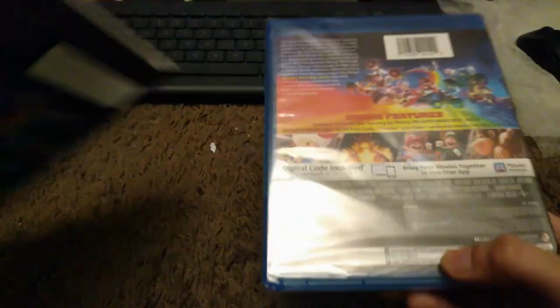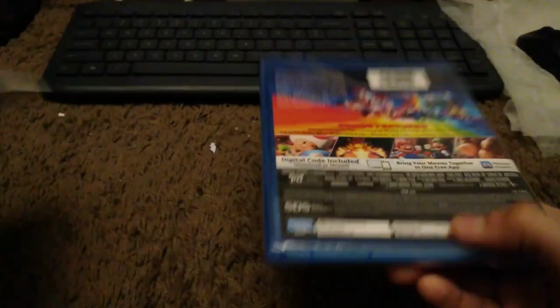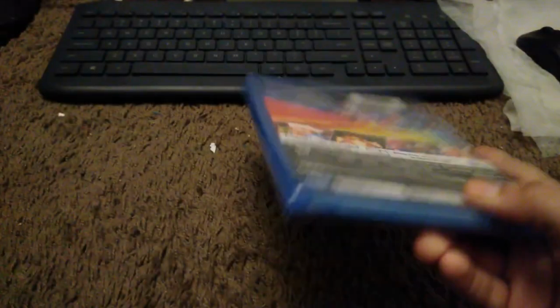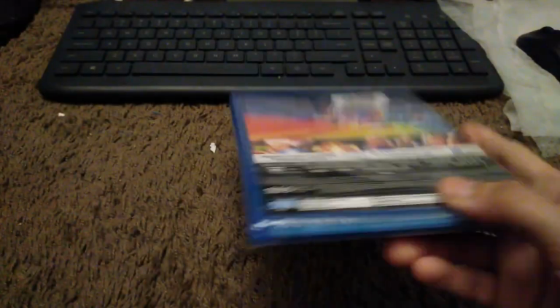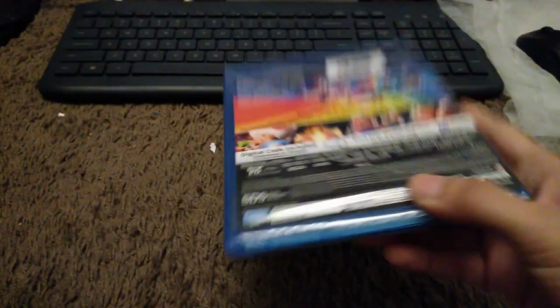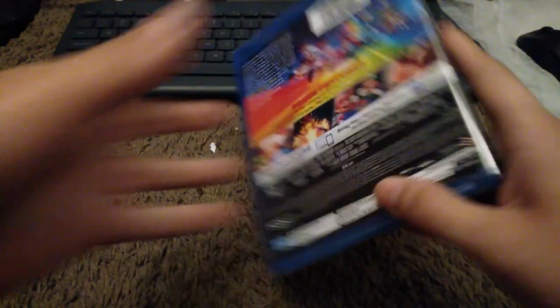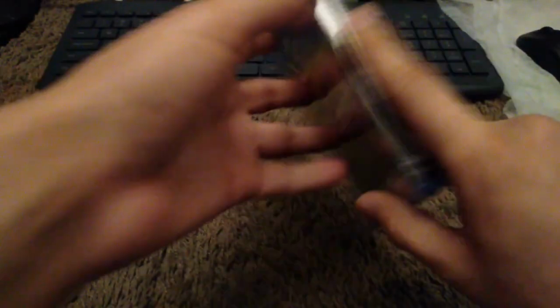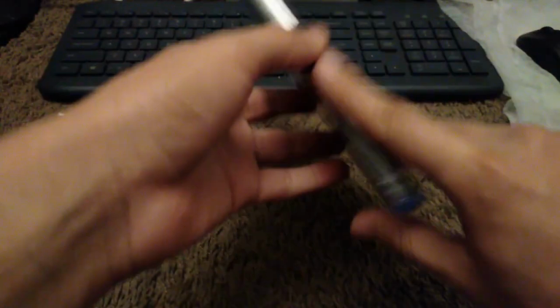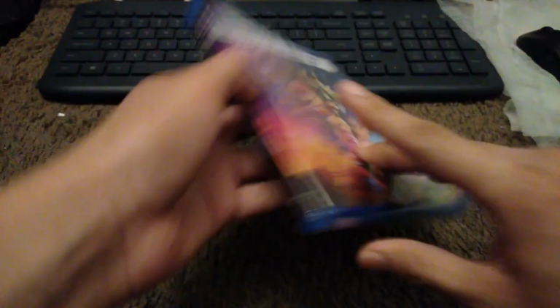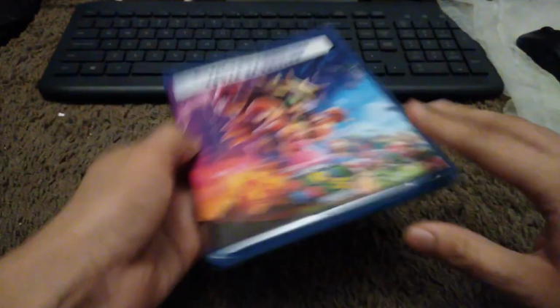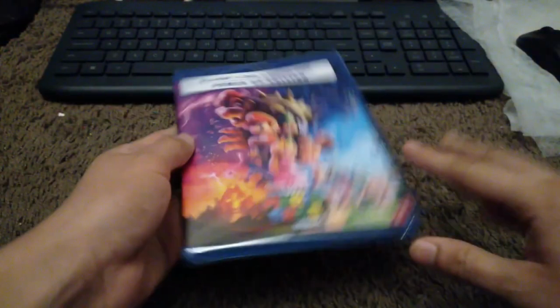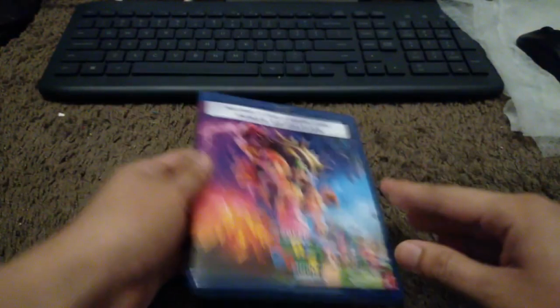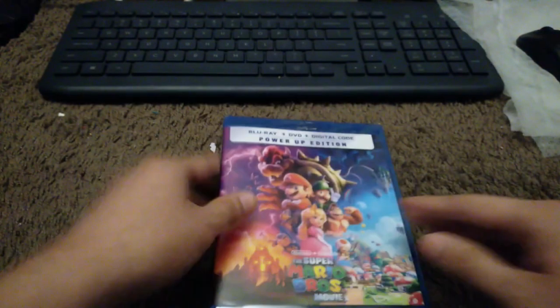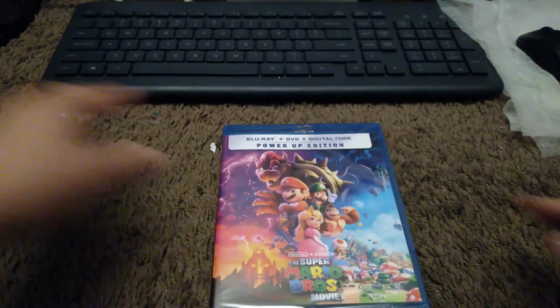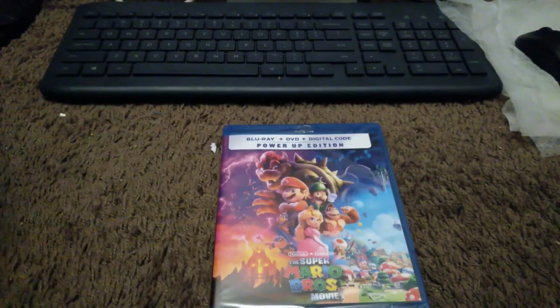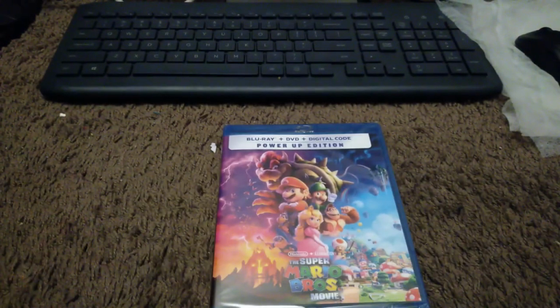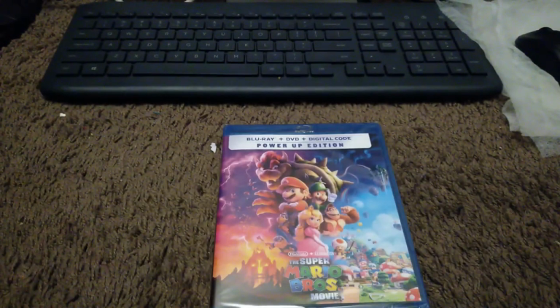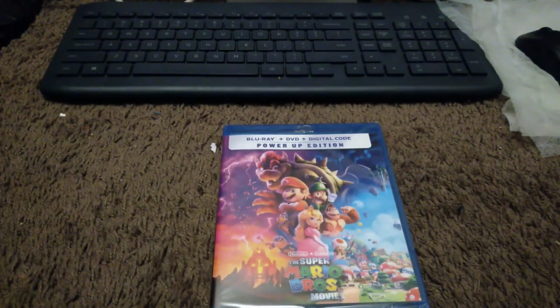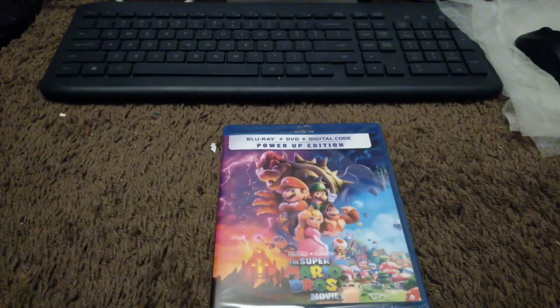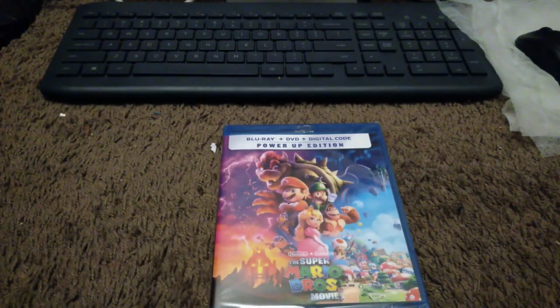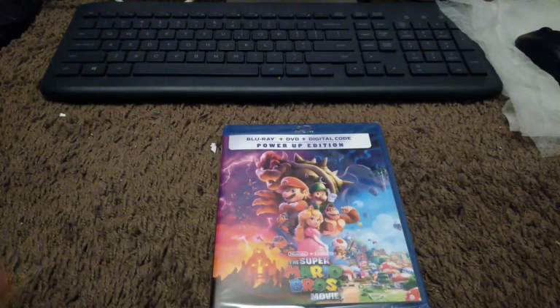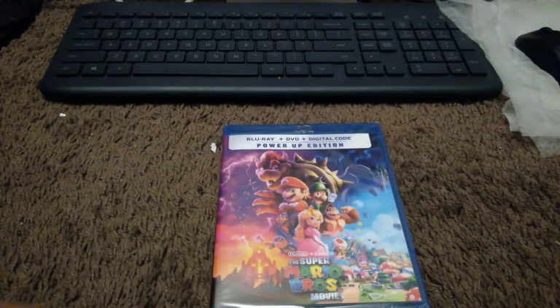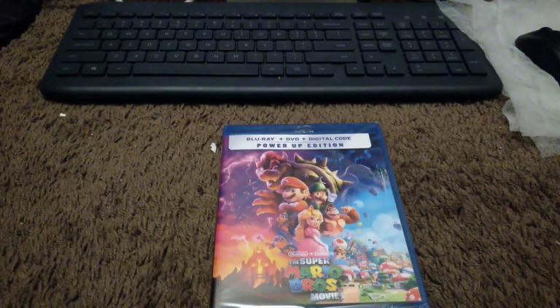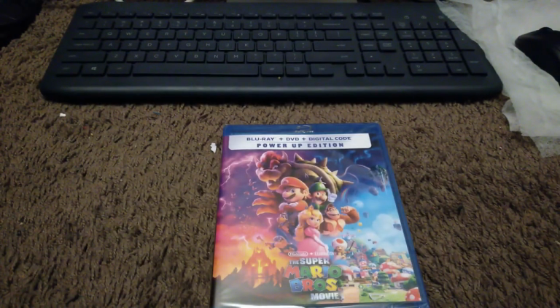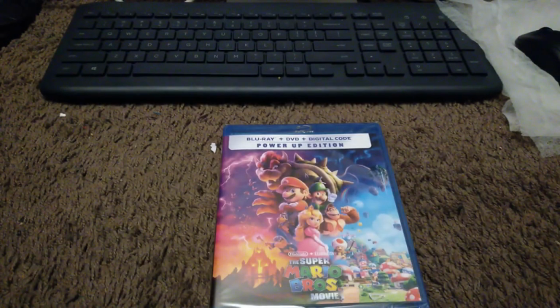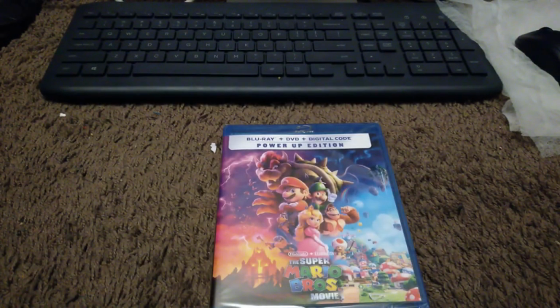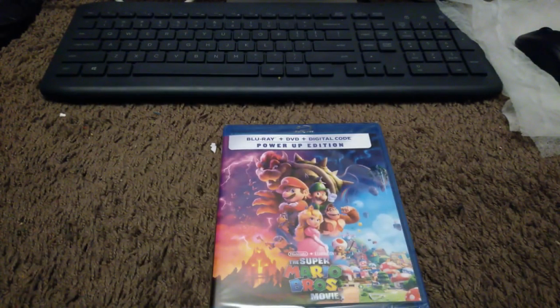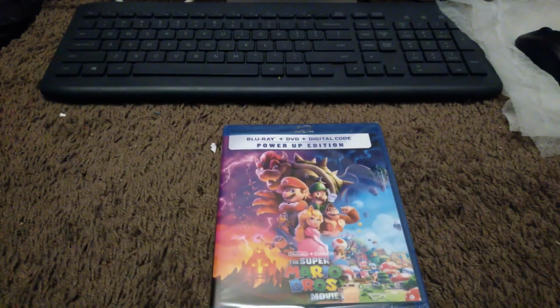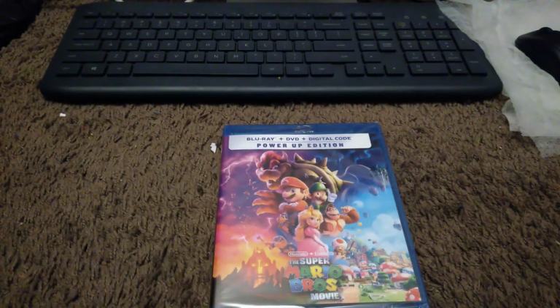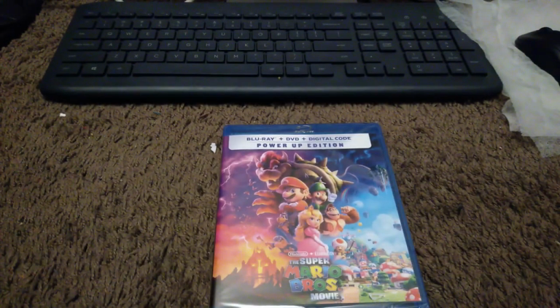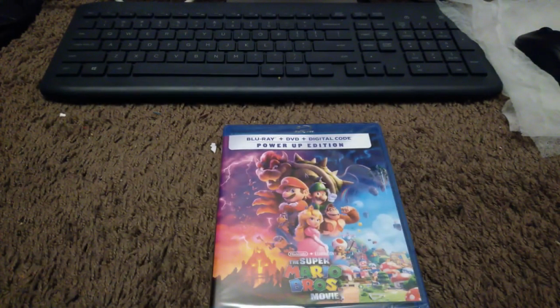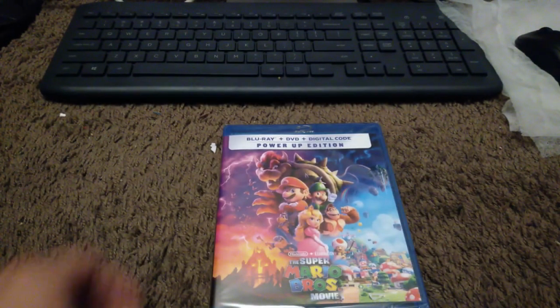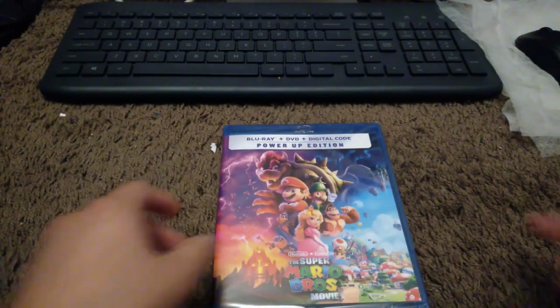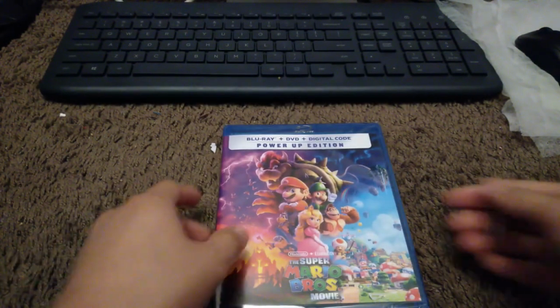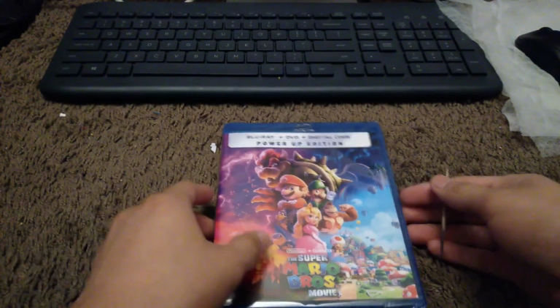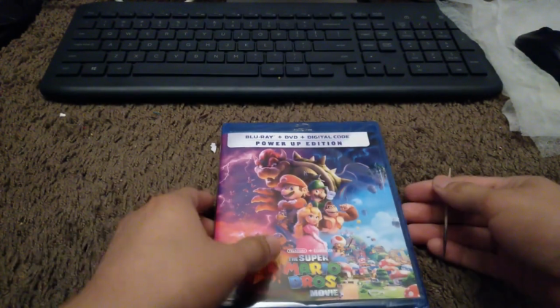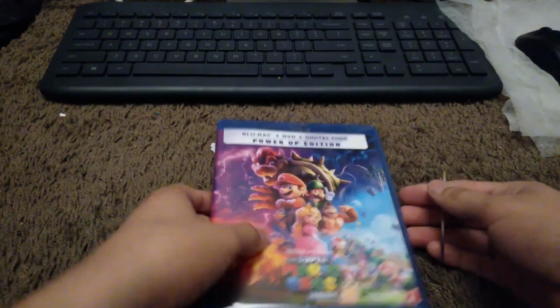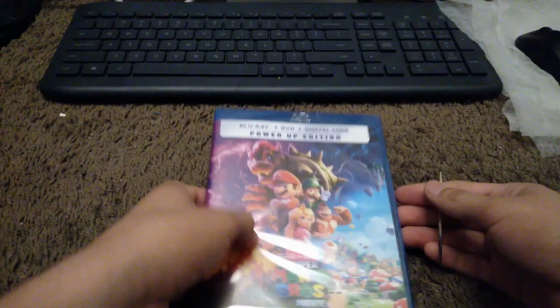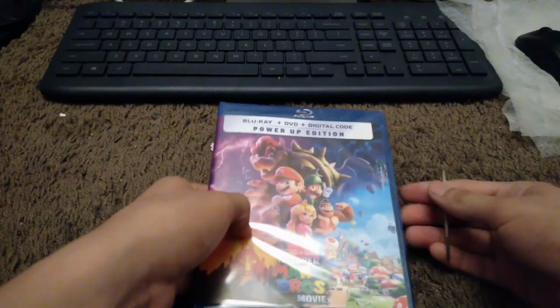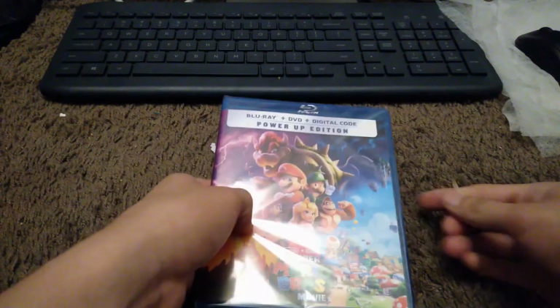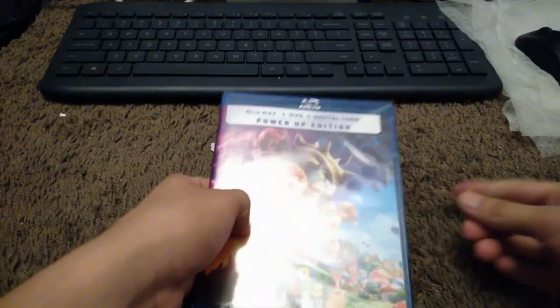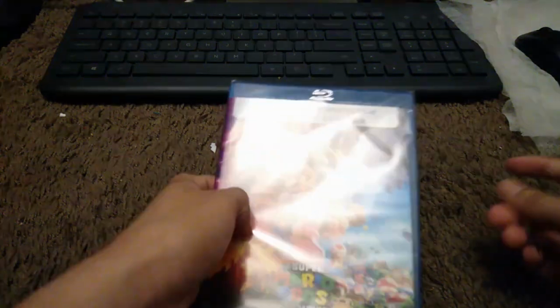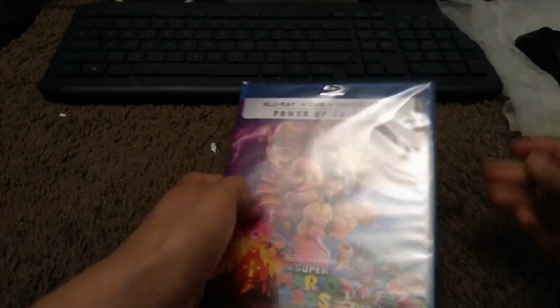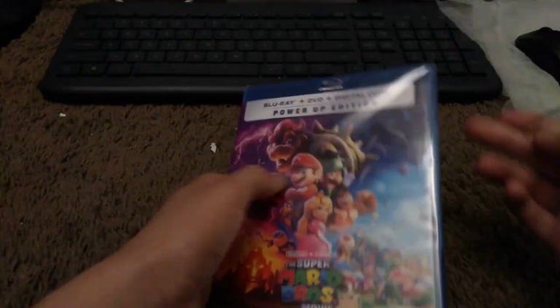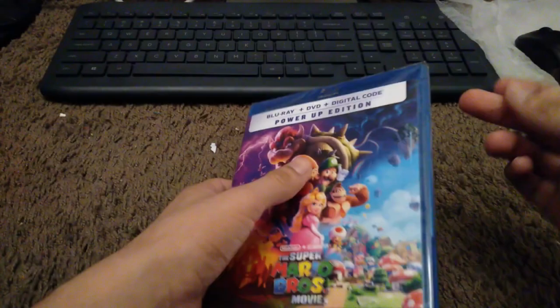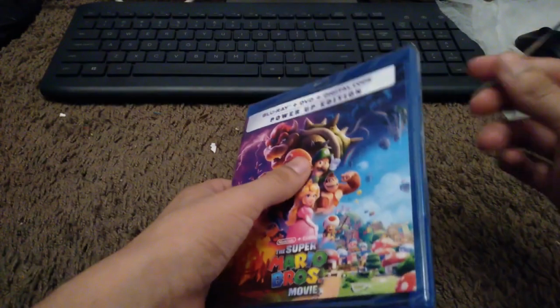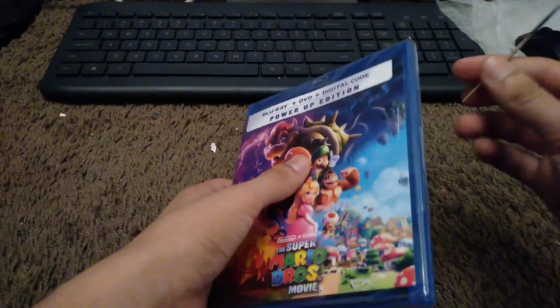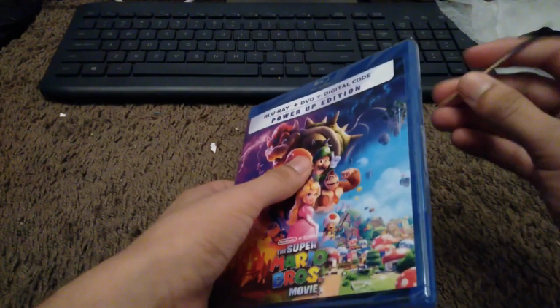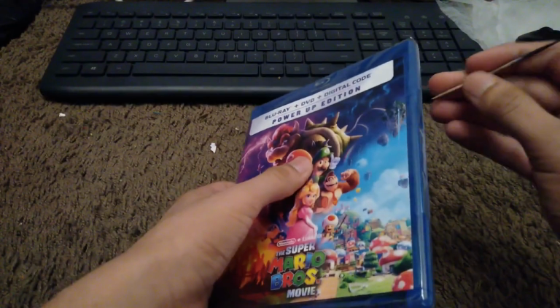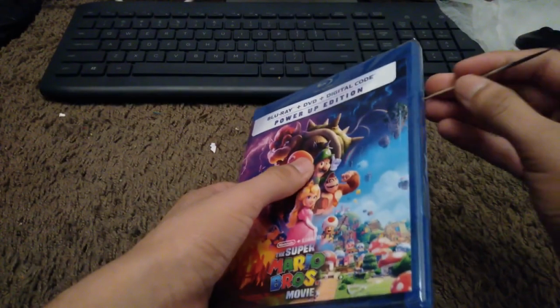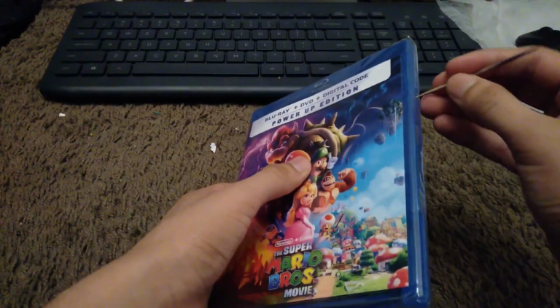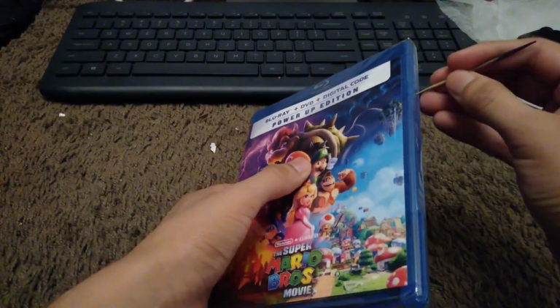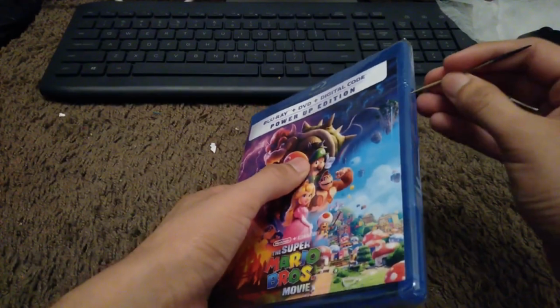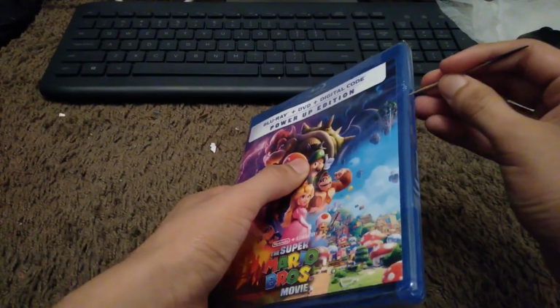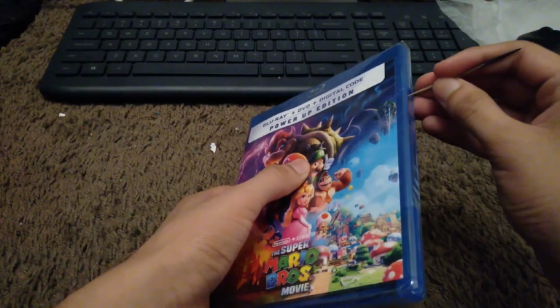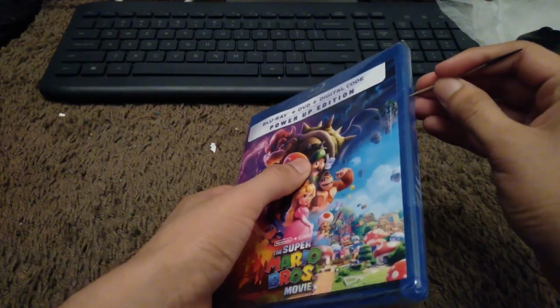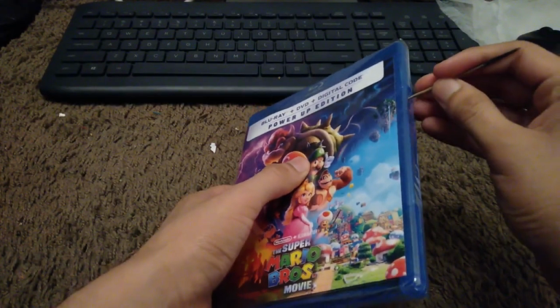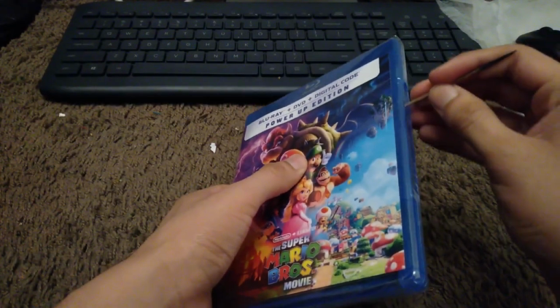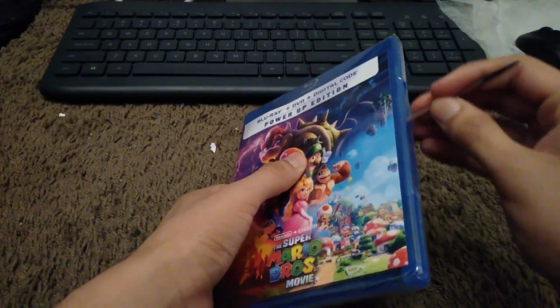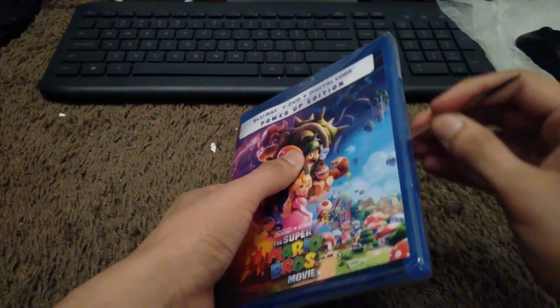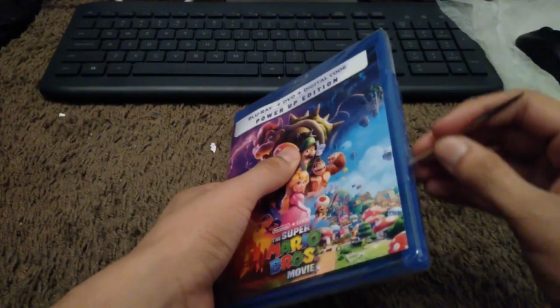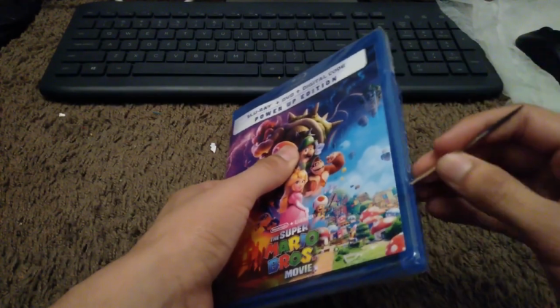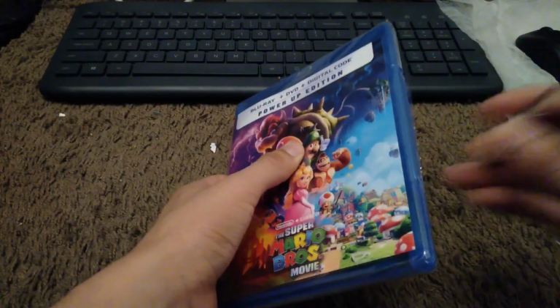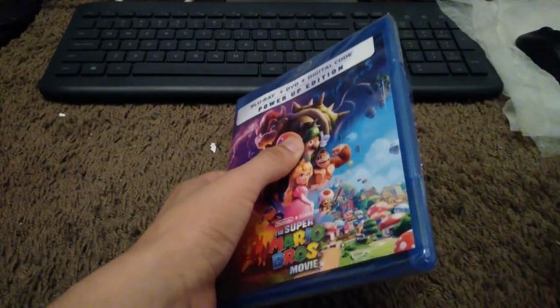I watched this movie in theaters and it's a pretty good movie. Also I heard it grossed a ton. Let's open it up and see the discs inside.